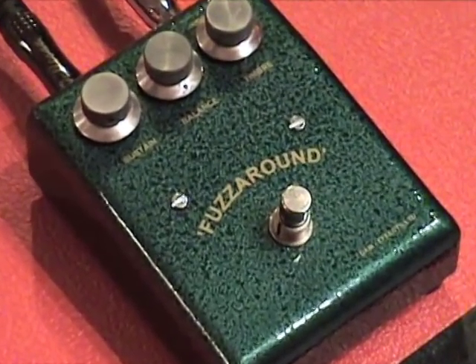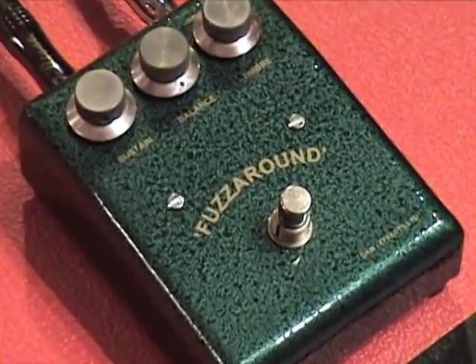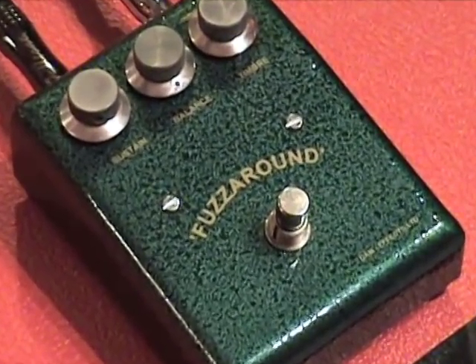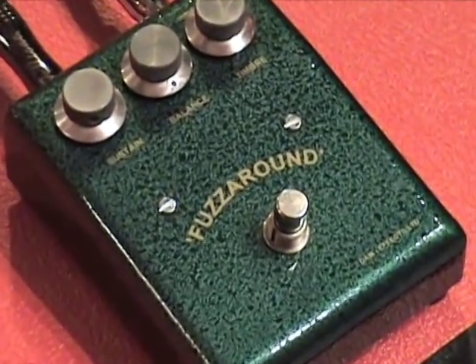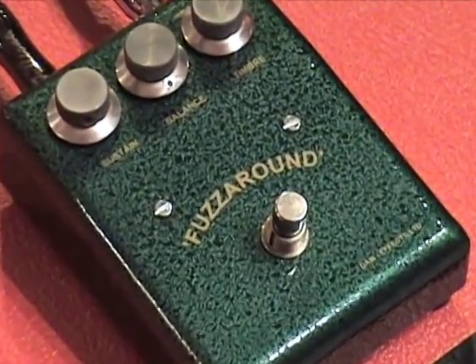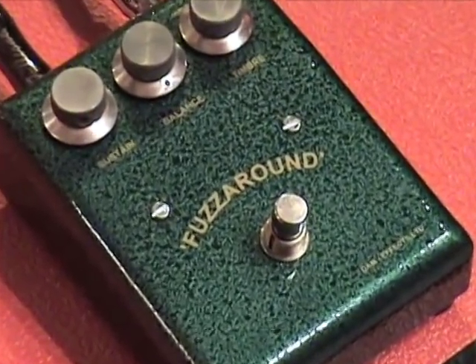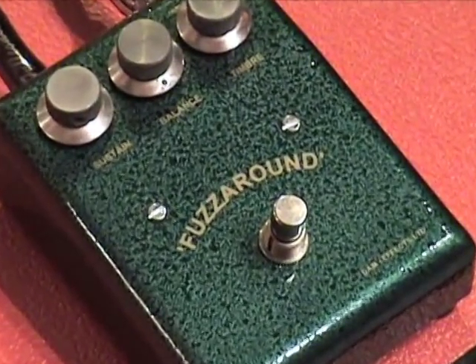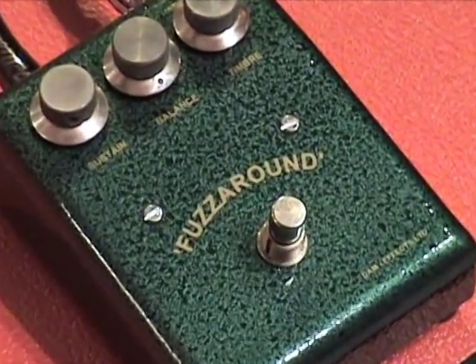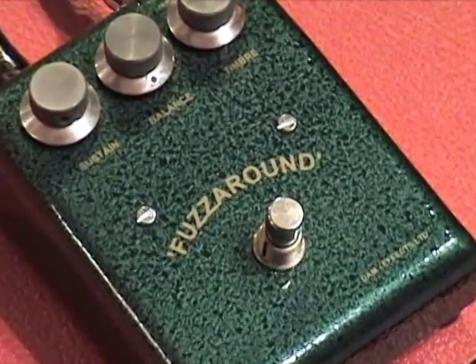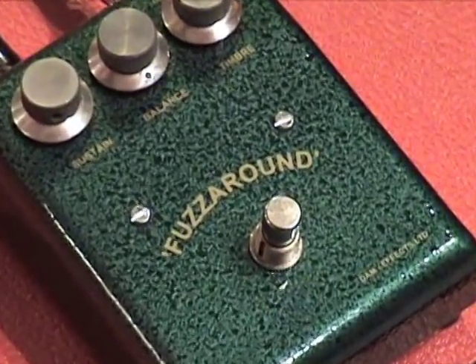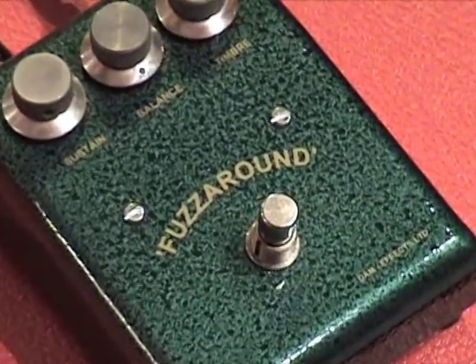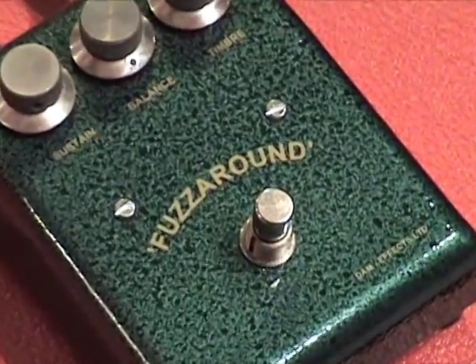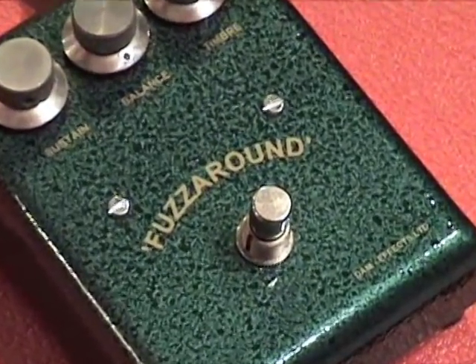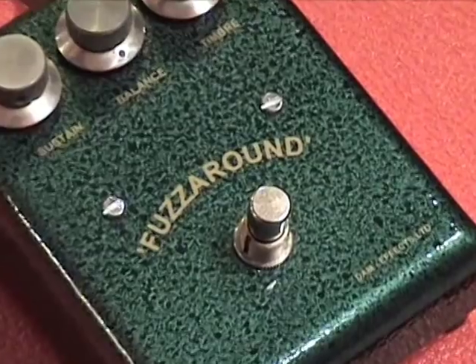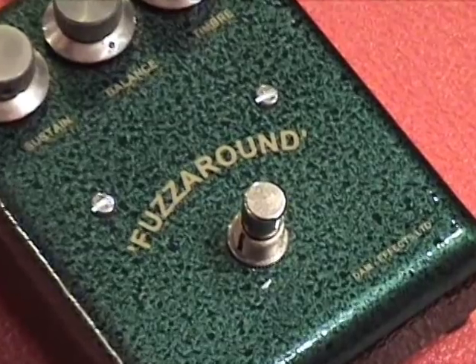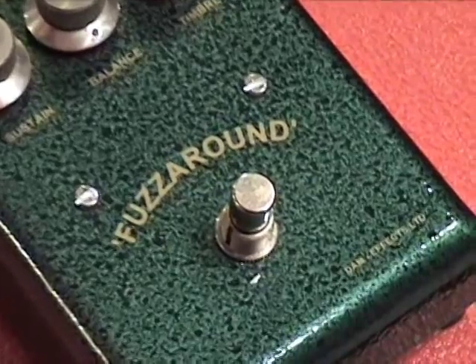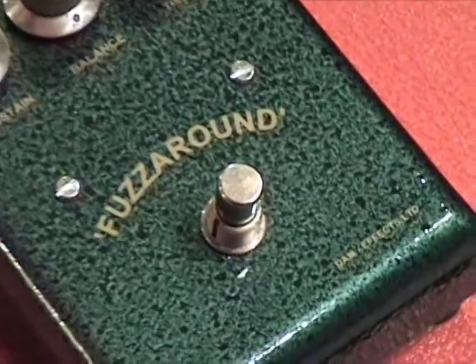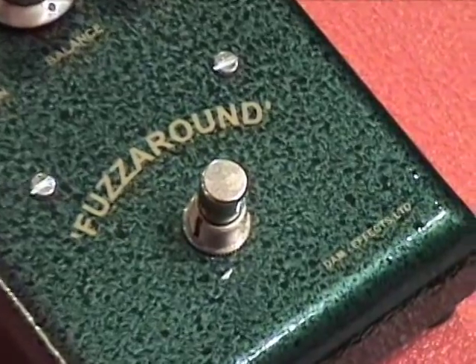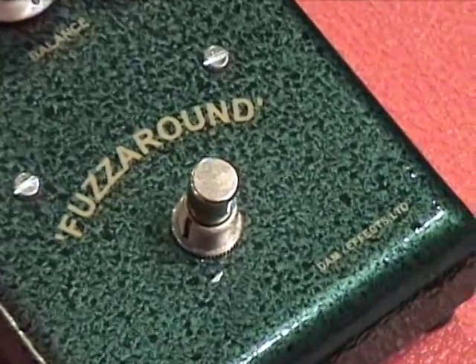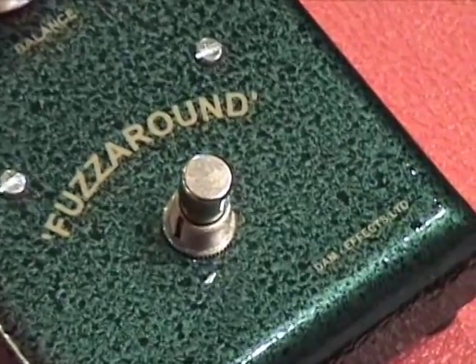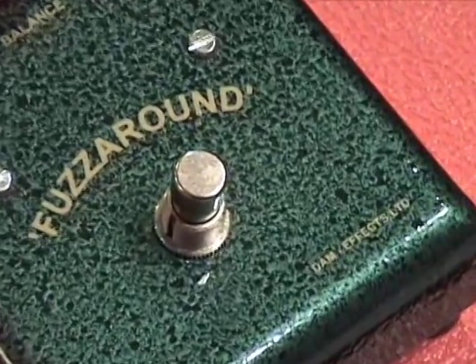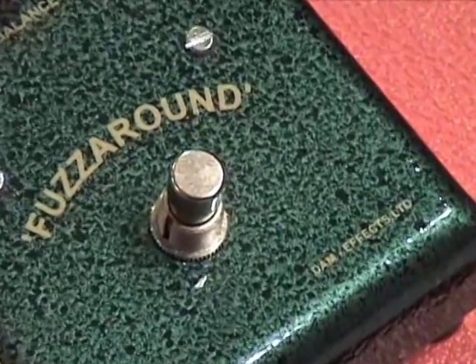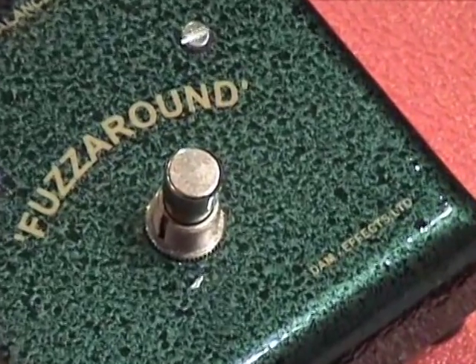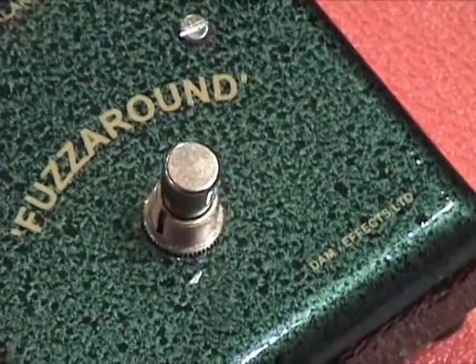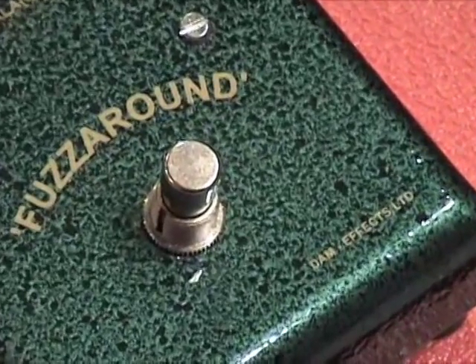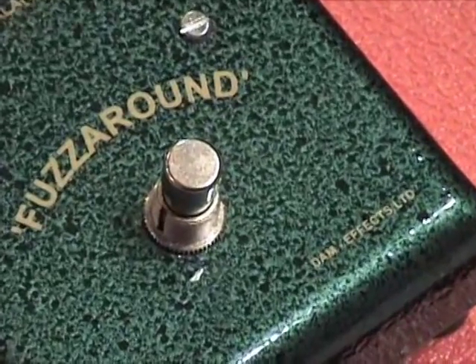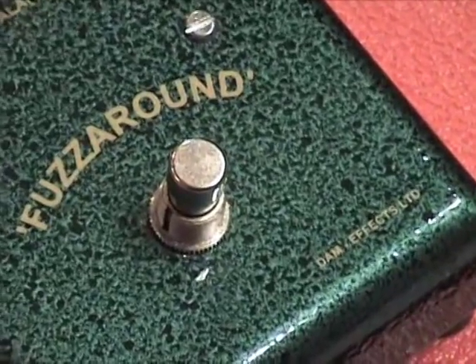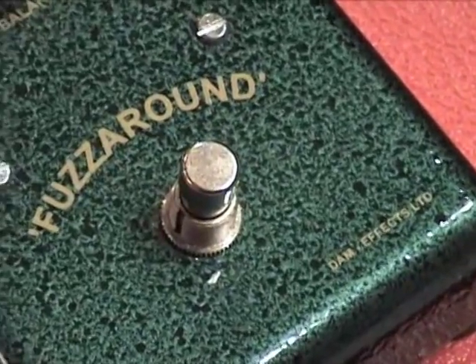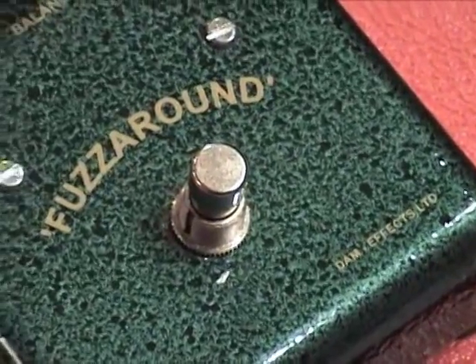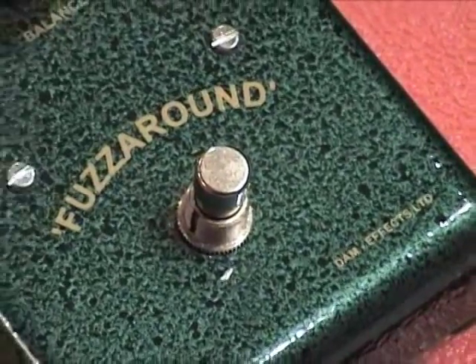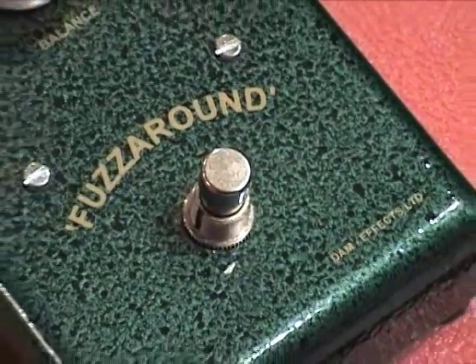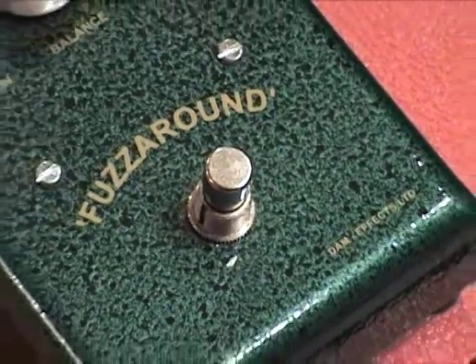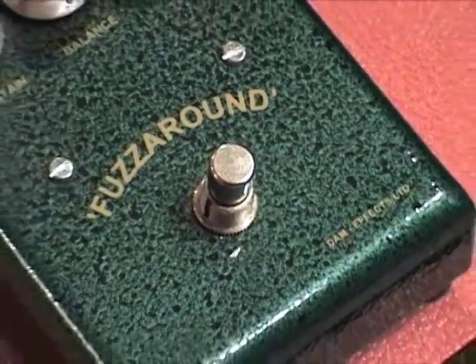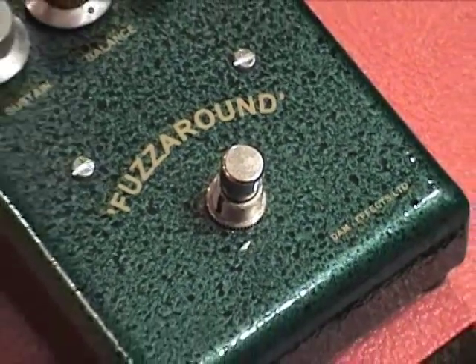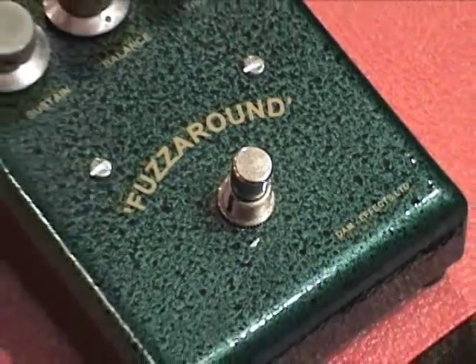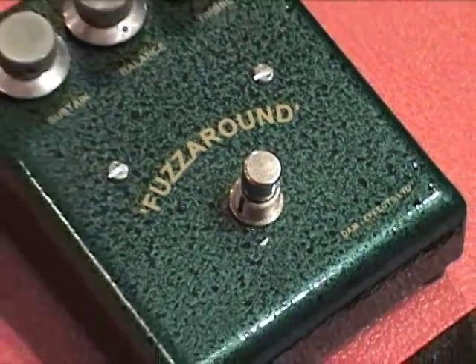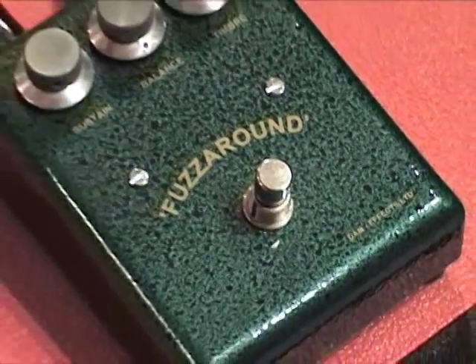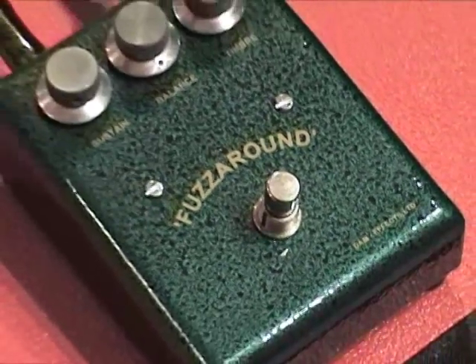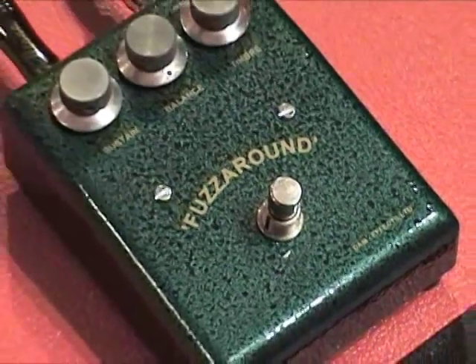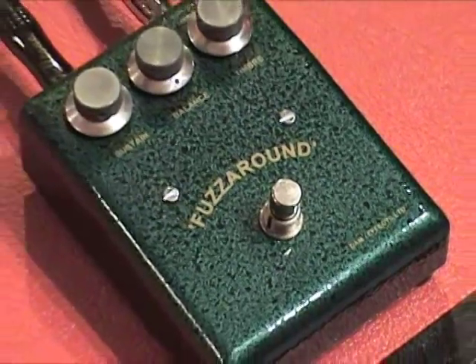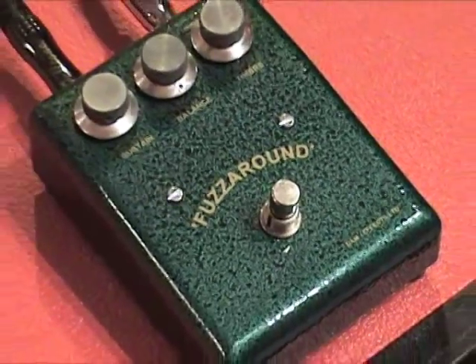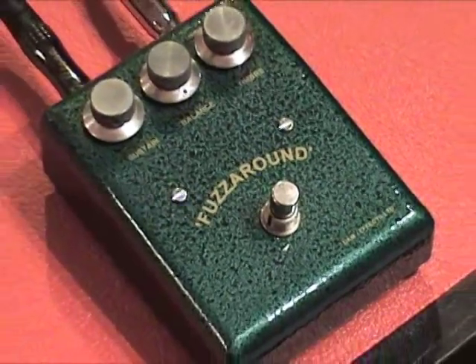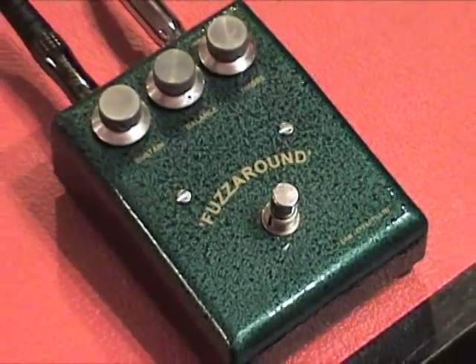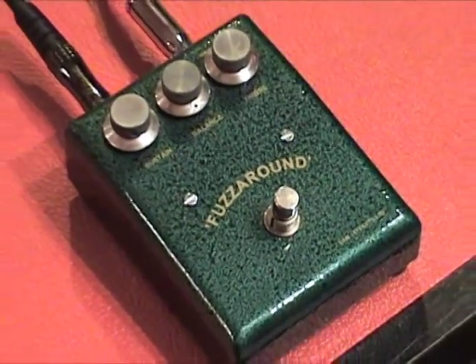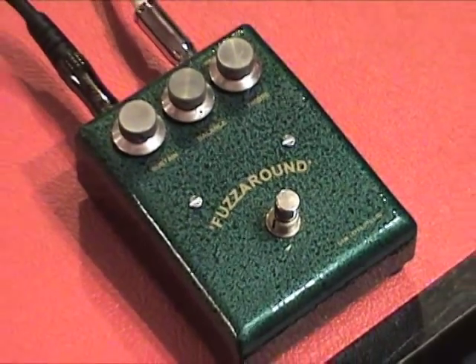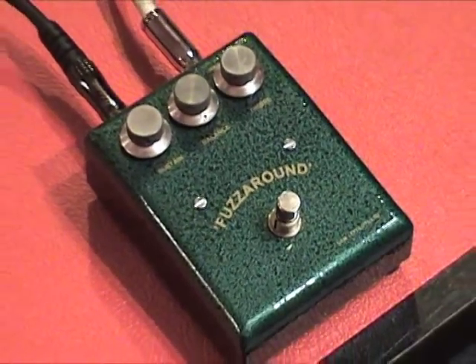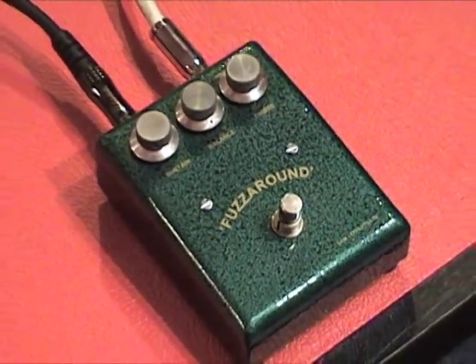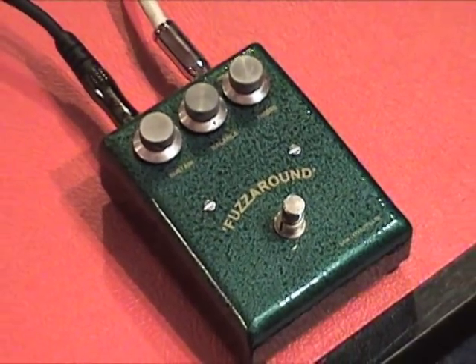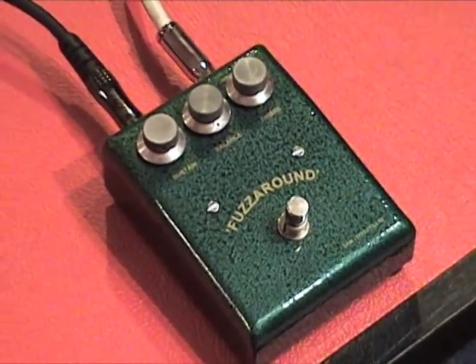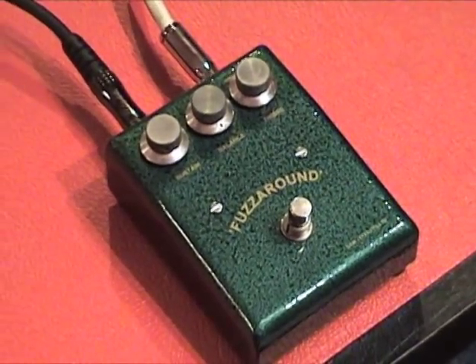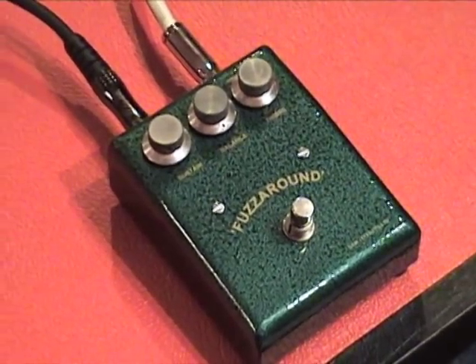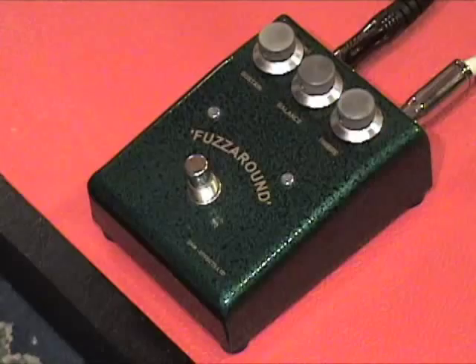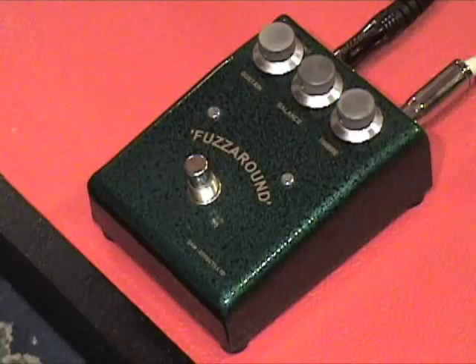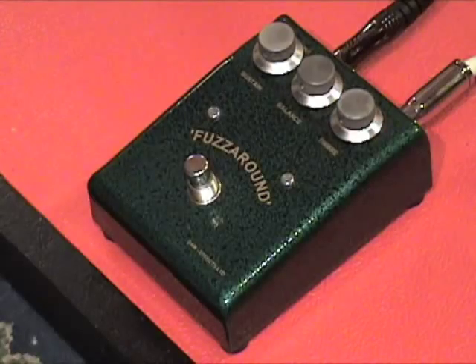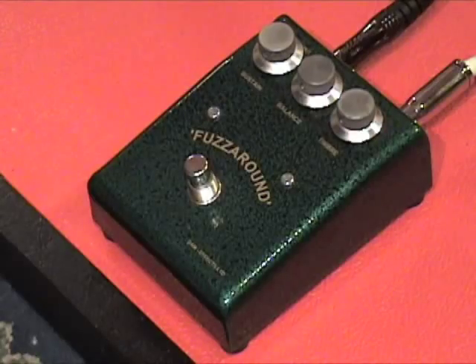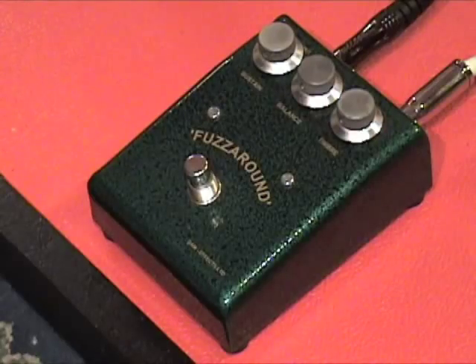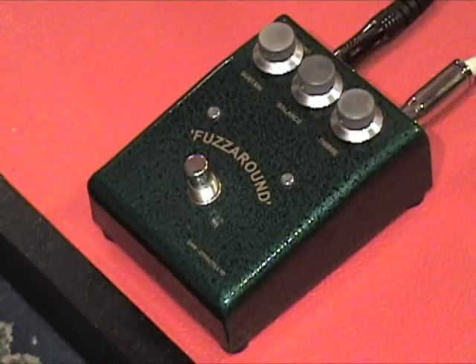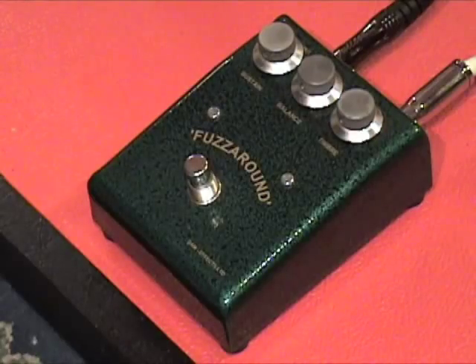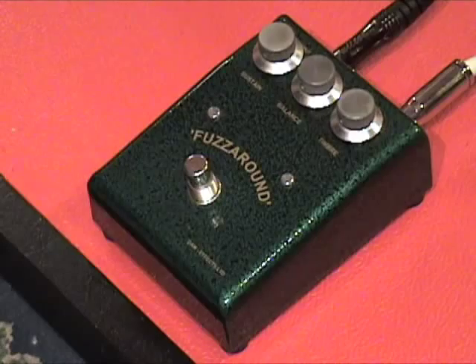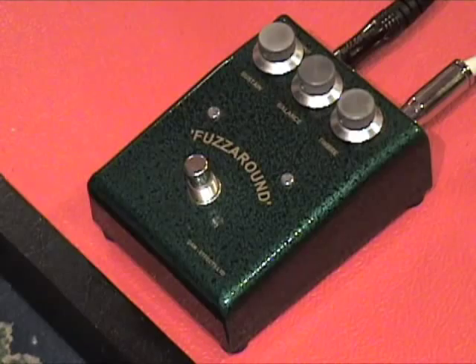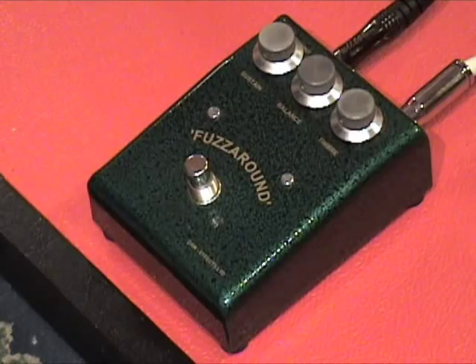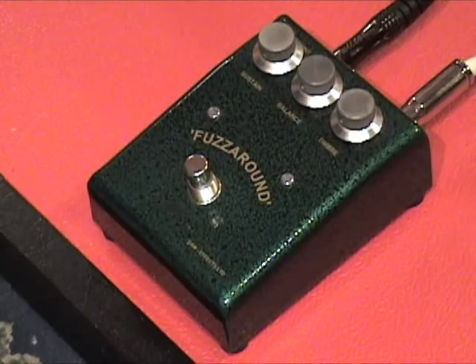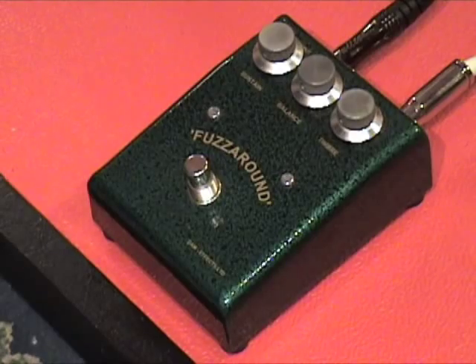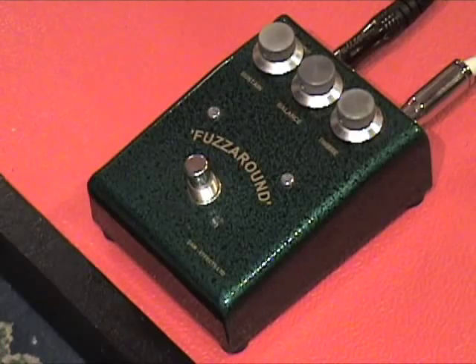The Fuzz Around from DAM FX Limited. Bridge pickup. Bless Paul.